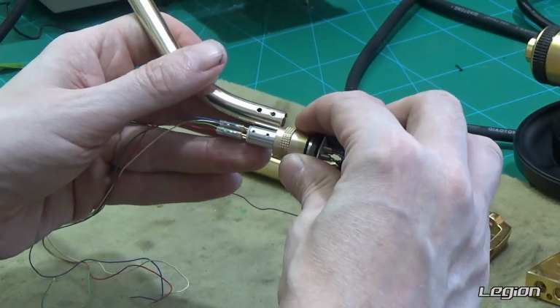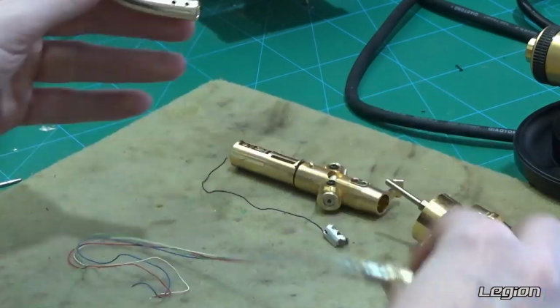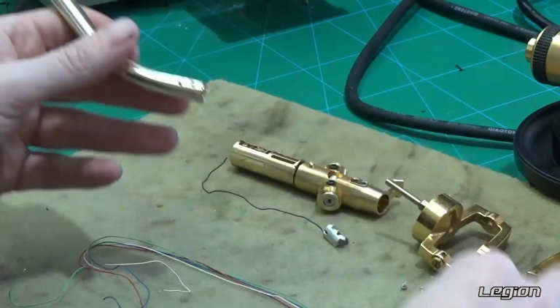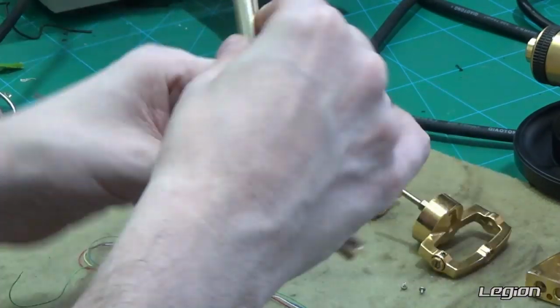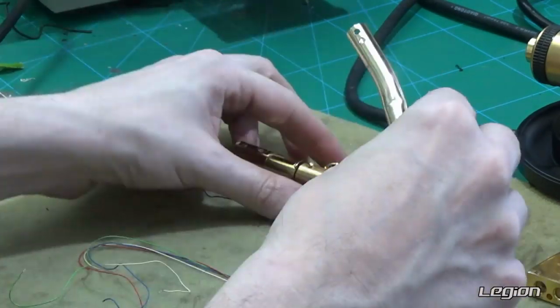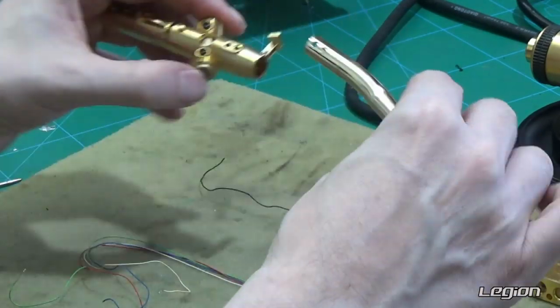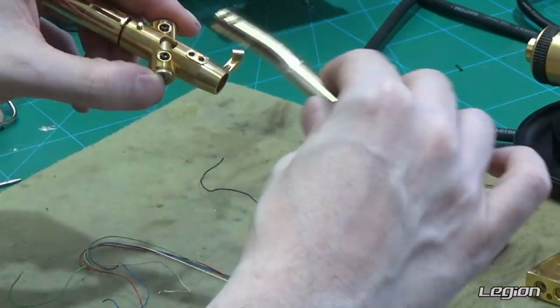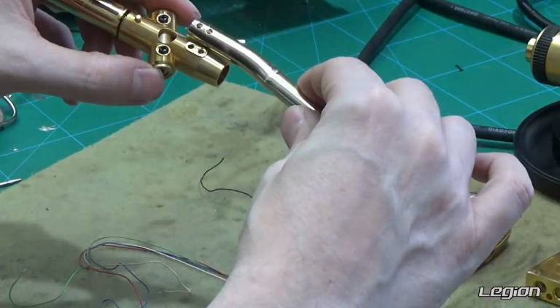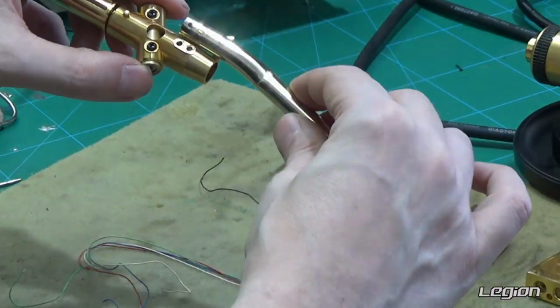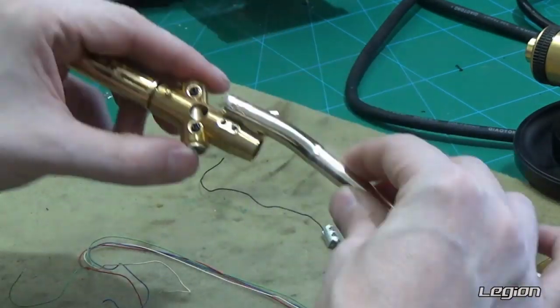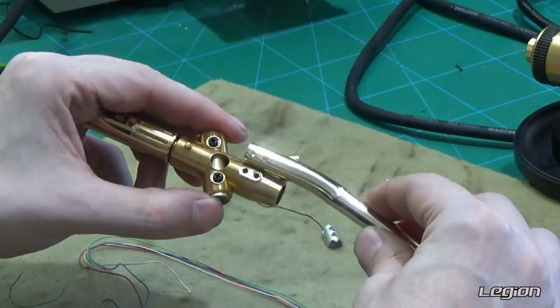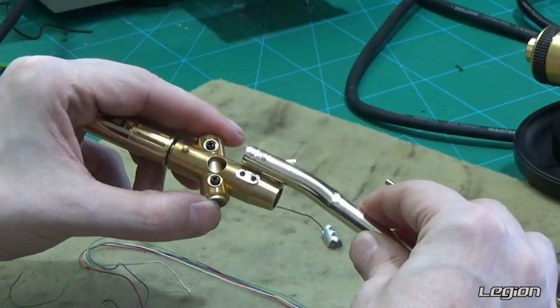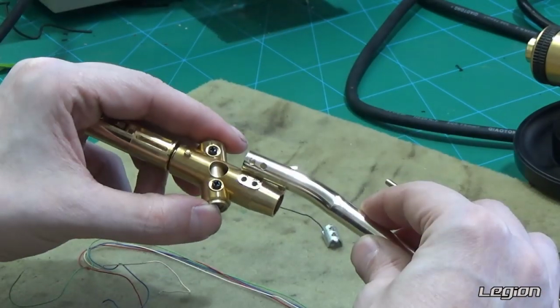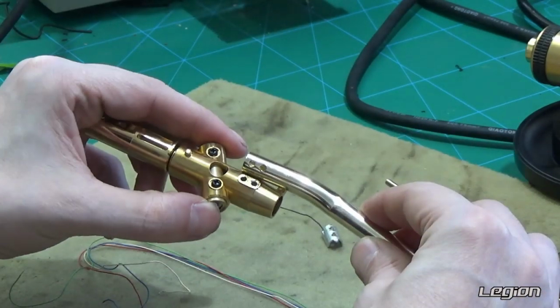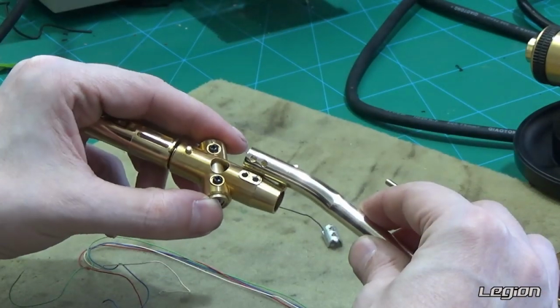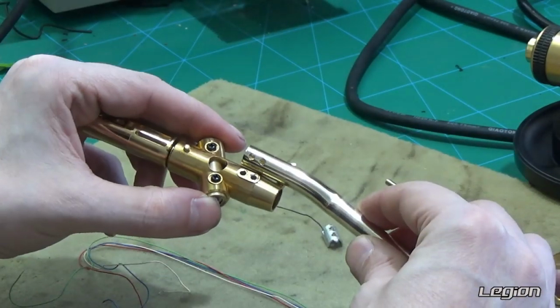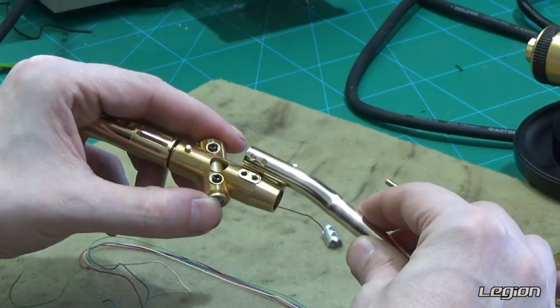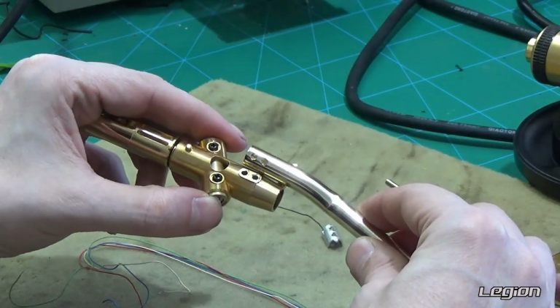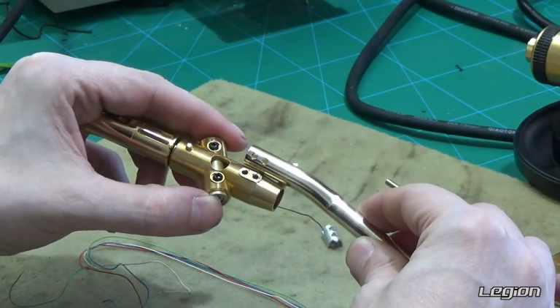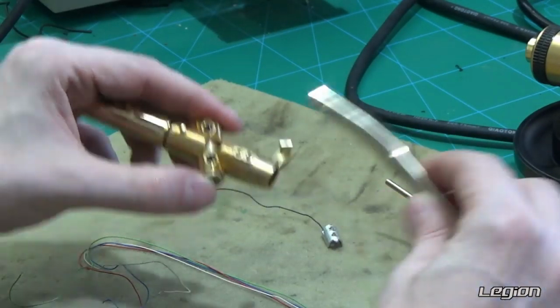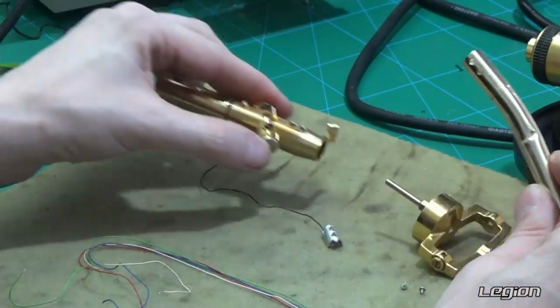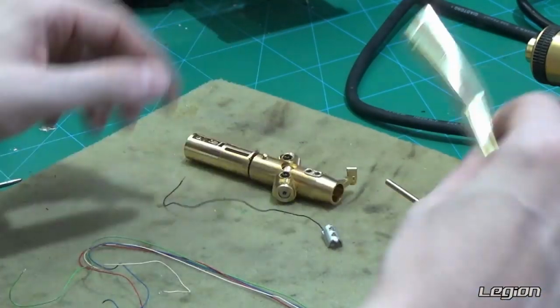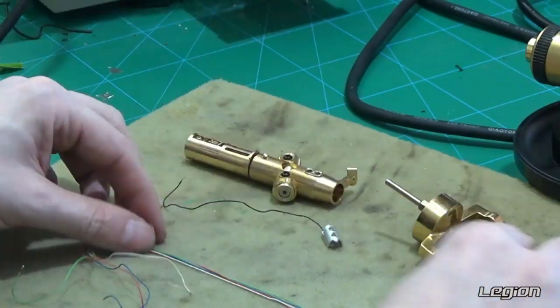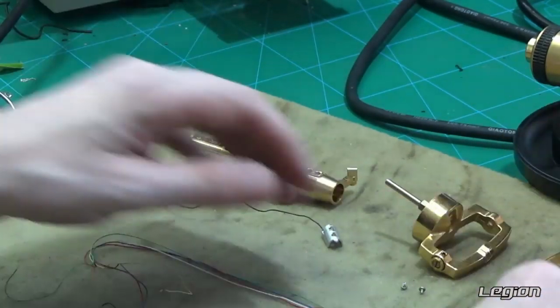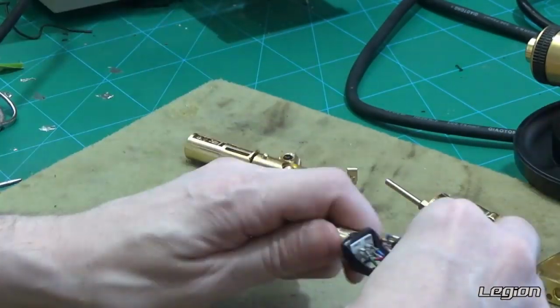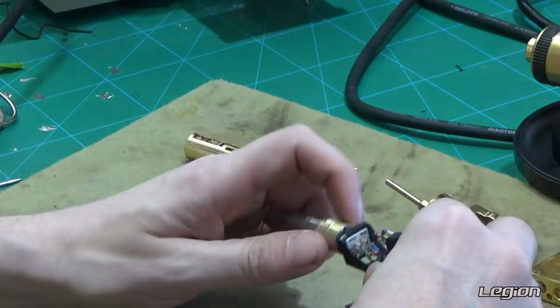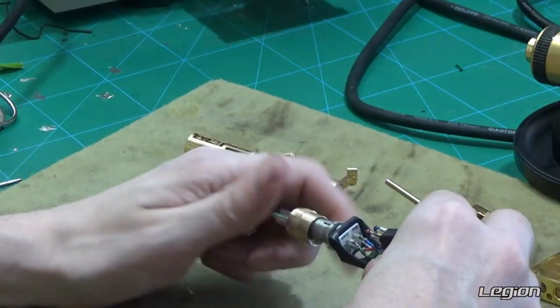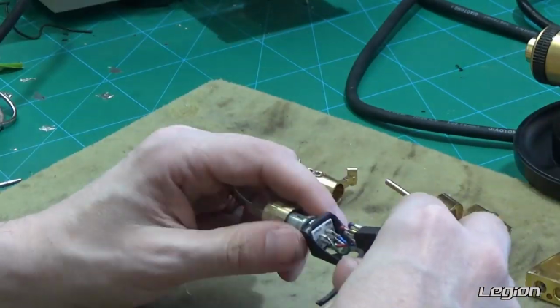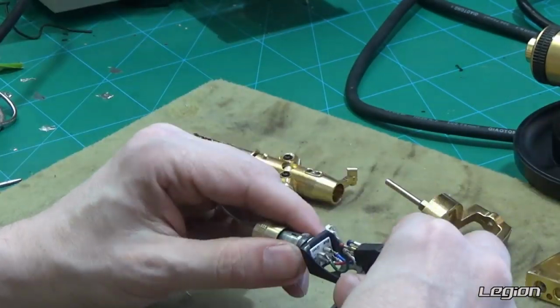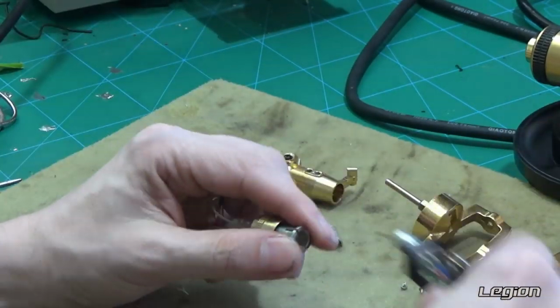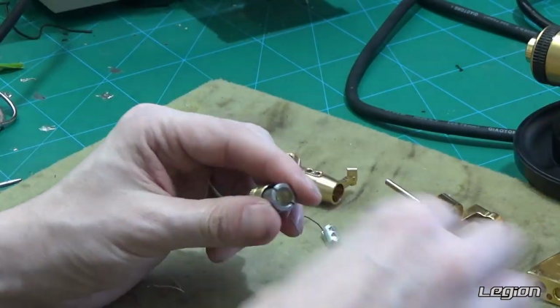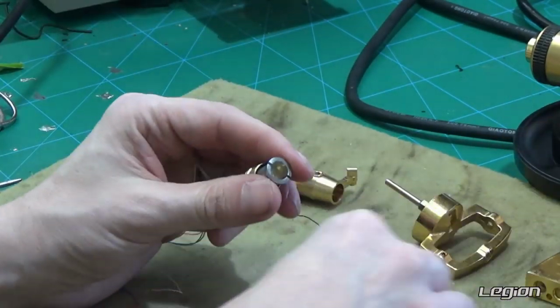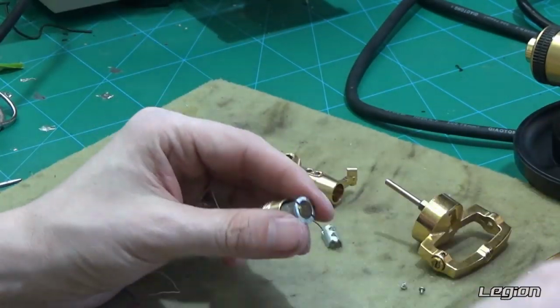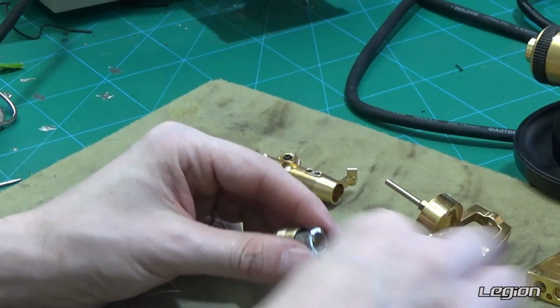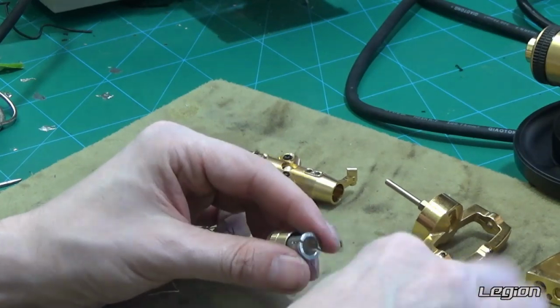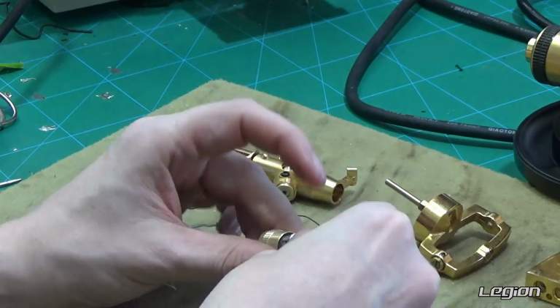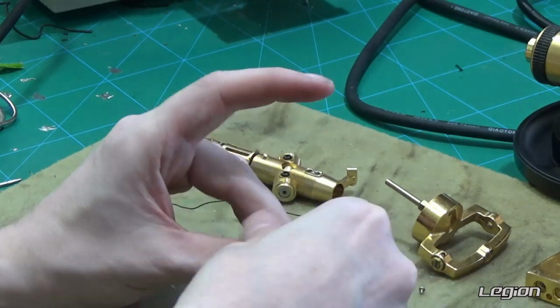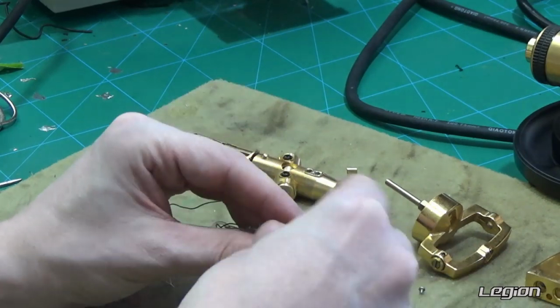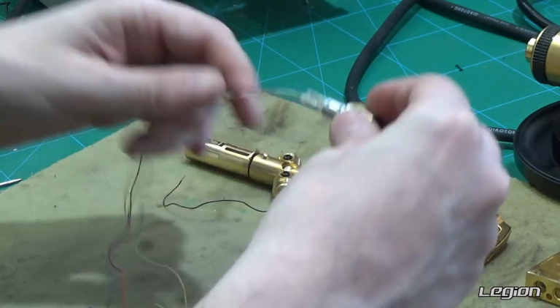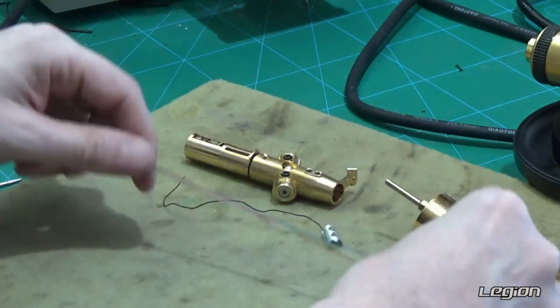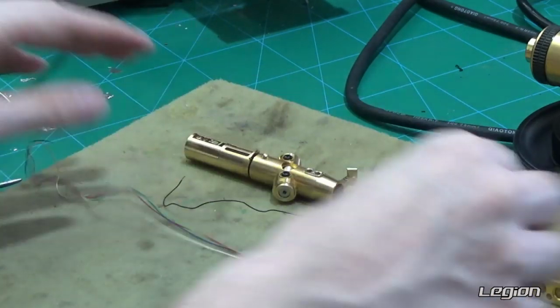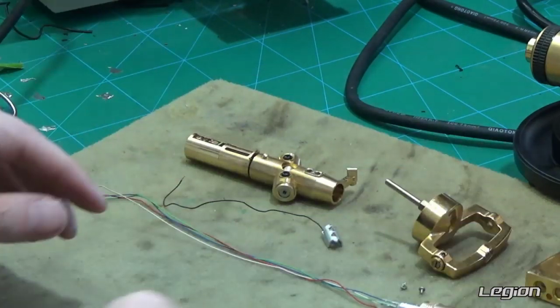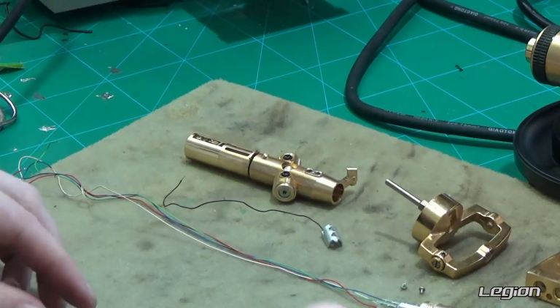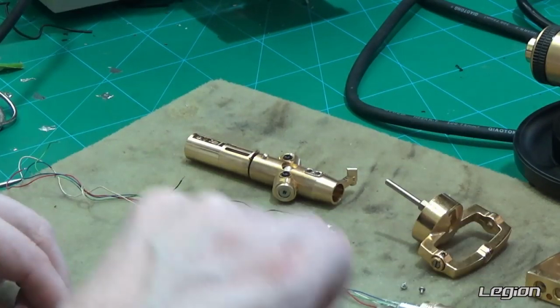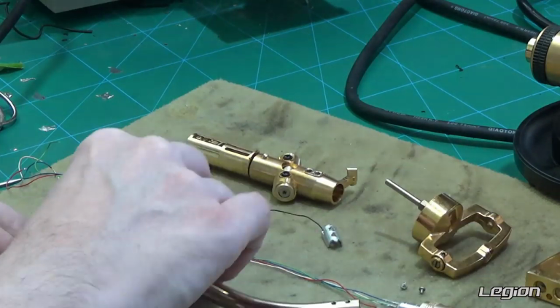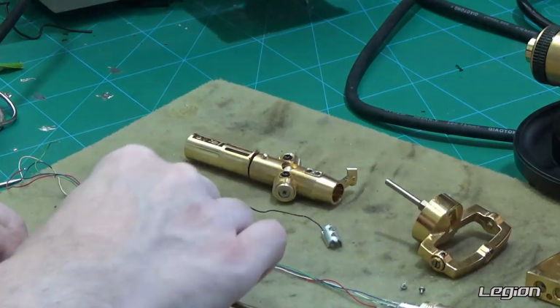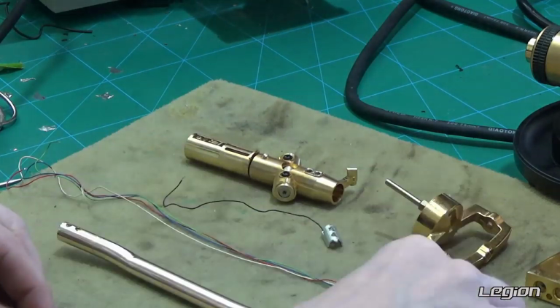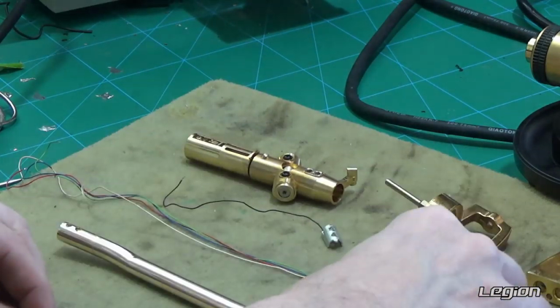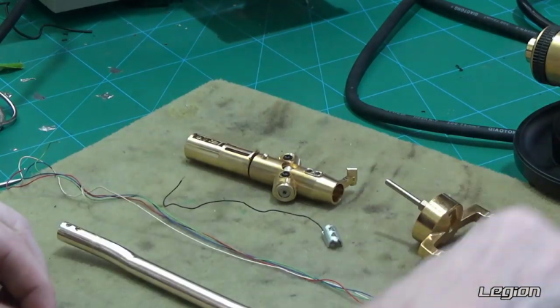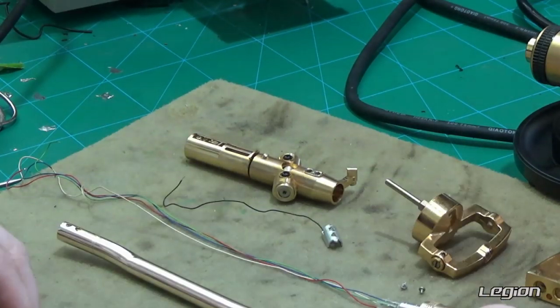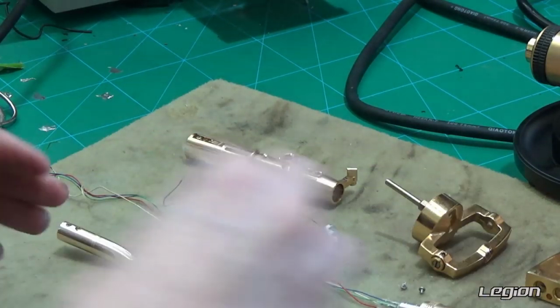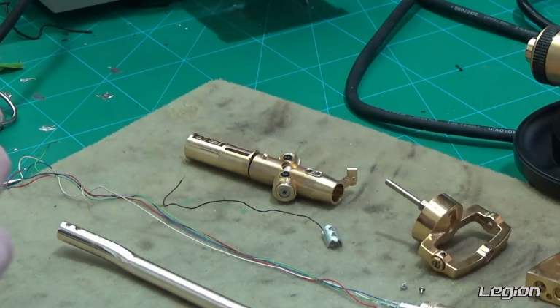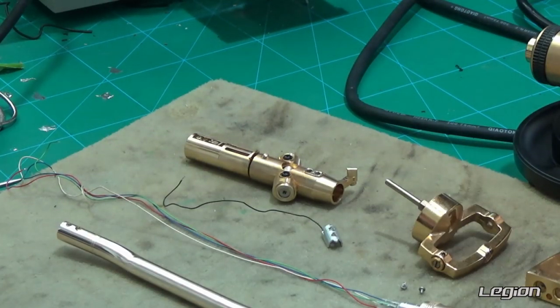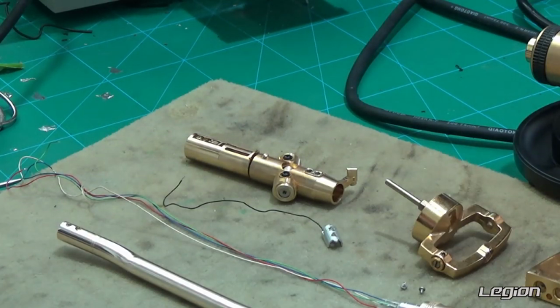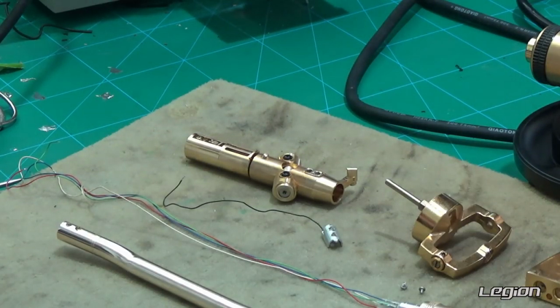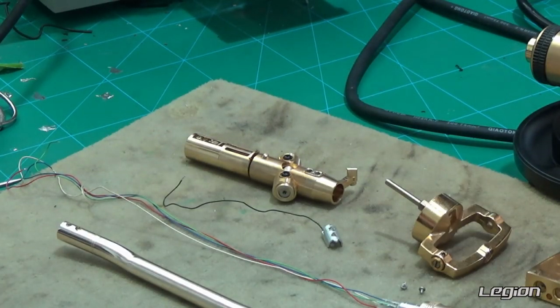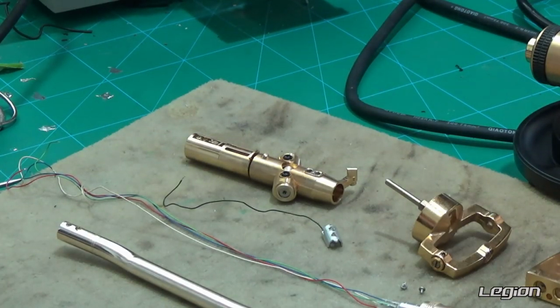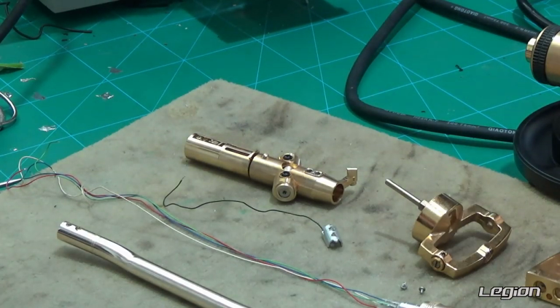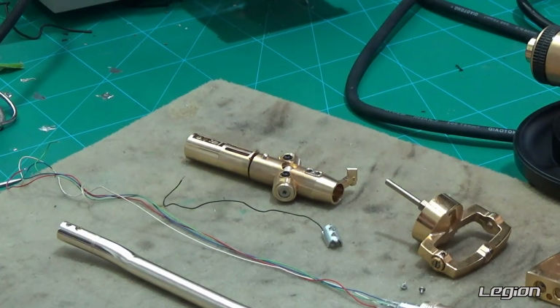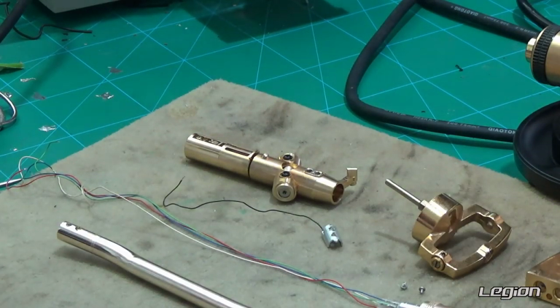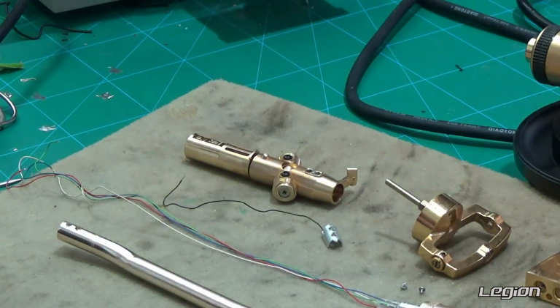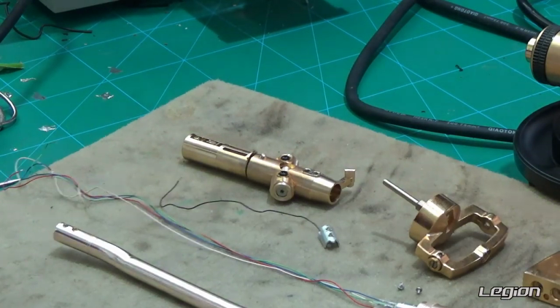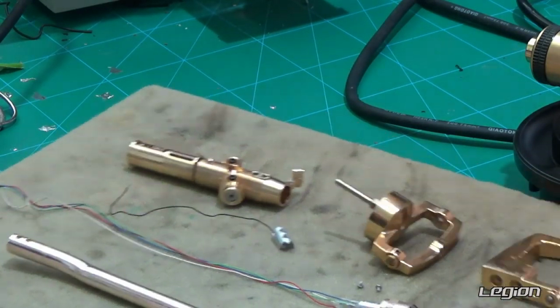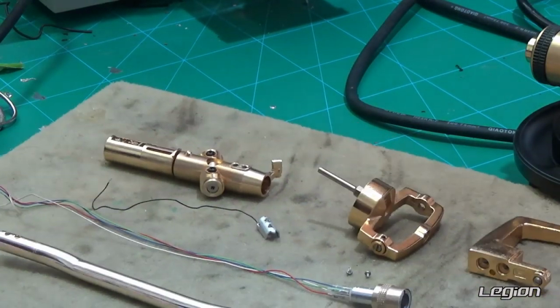Thank you for watching this how-to on replacing the tone arm on a Technics 1210. I will see you on my next video.